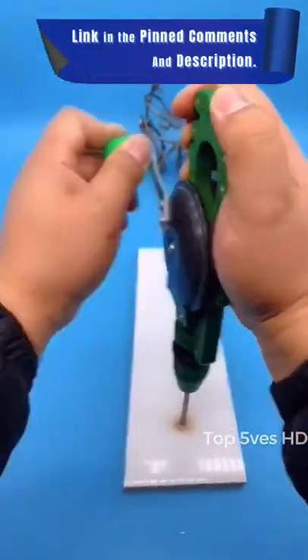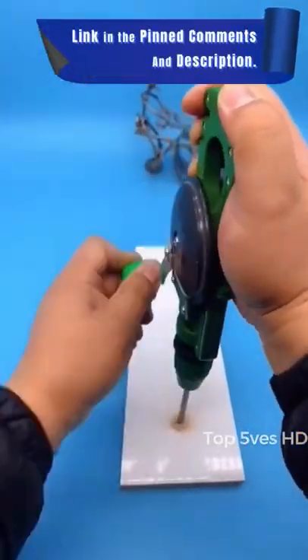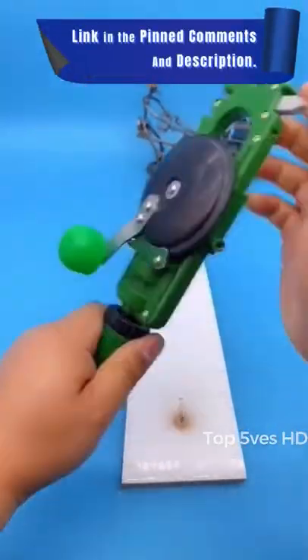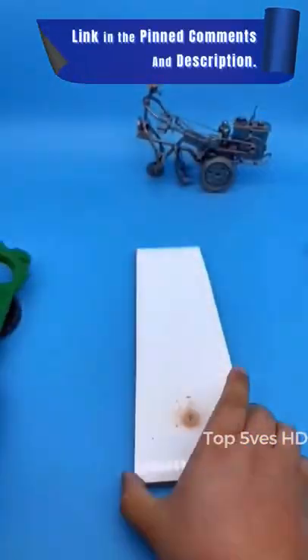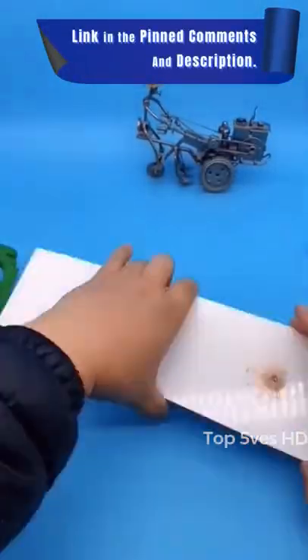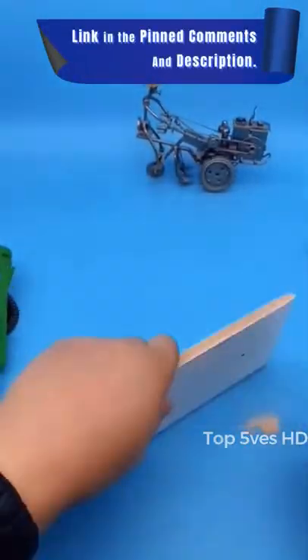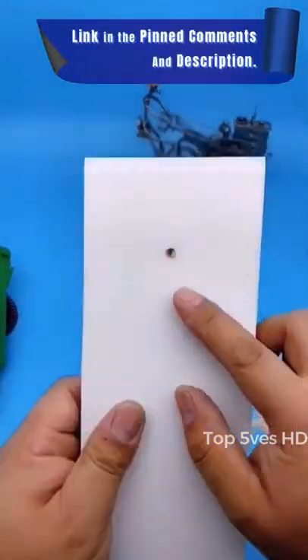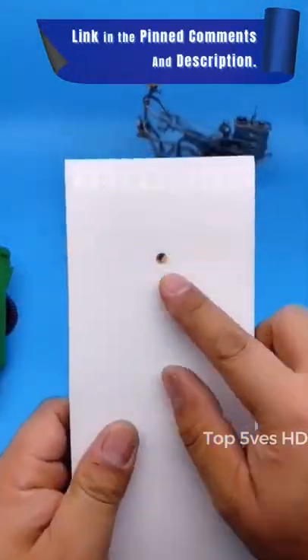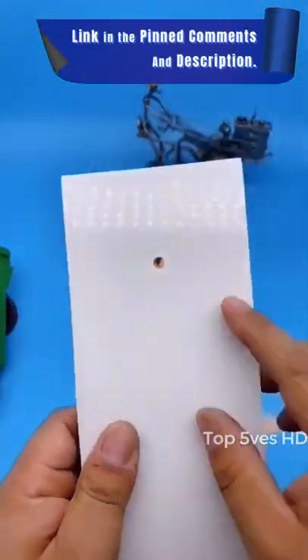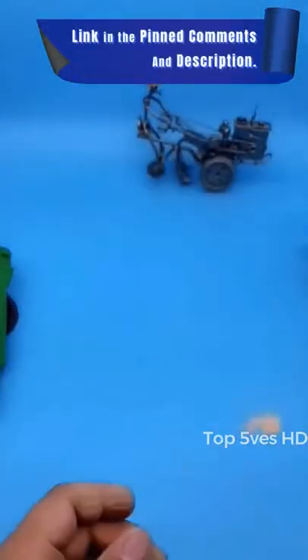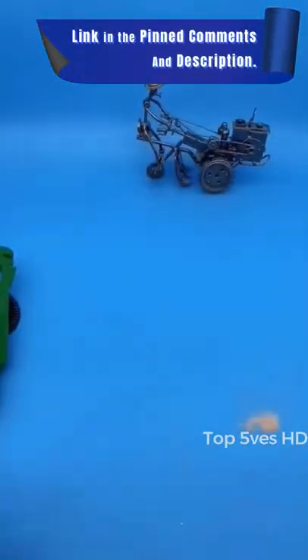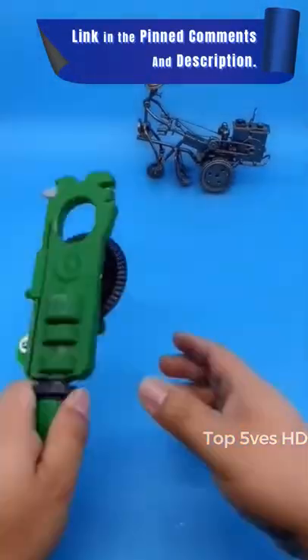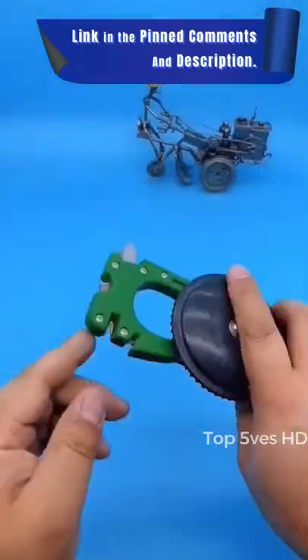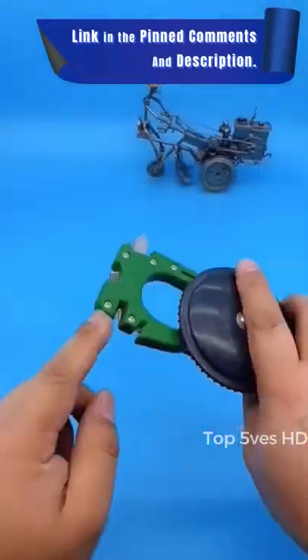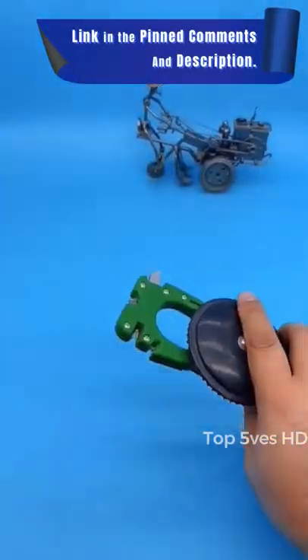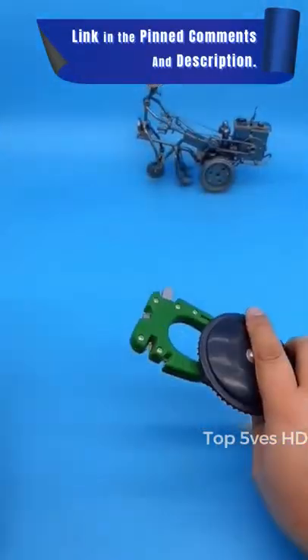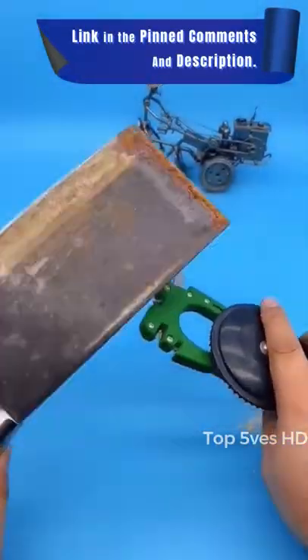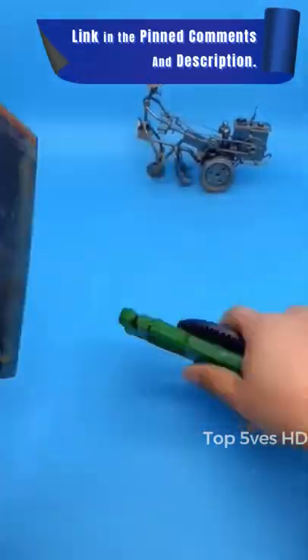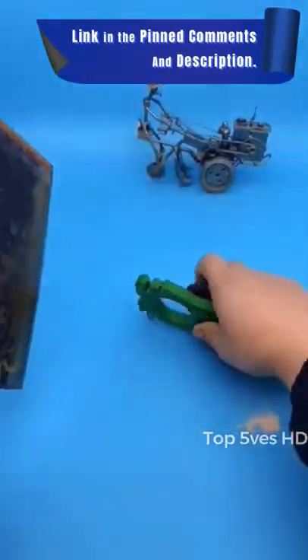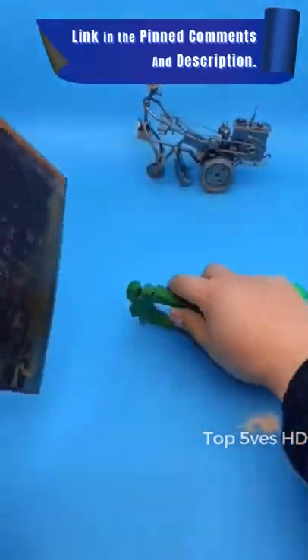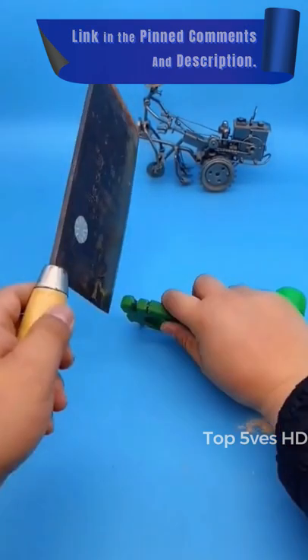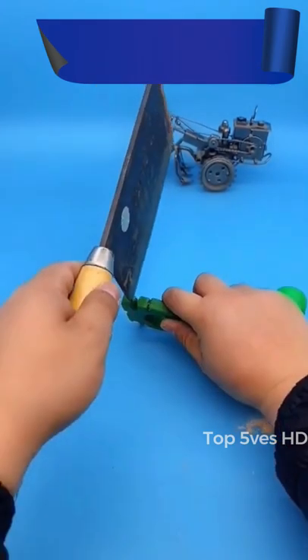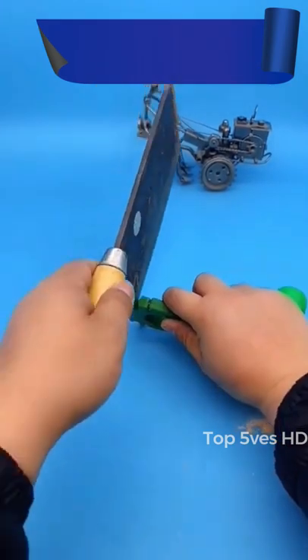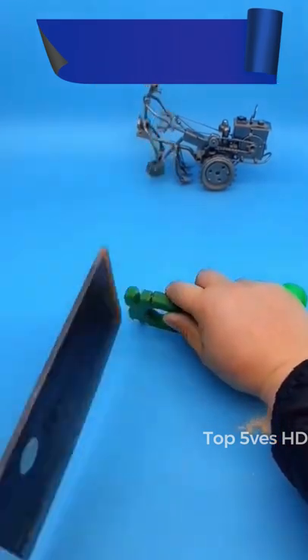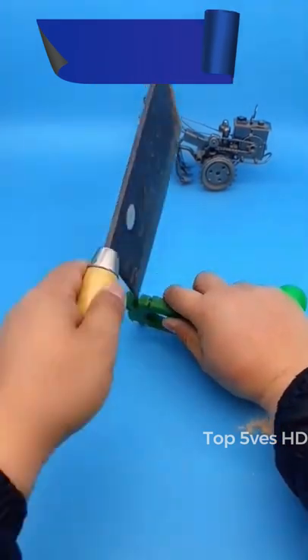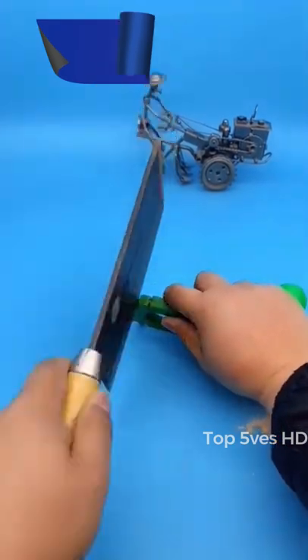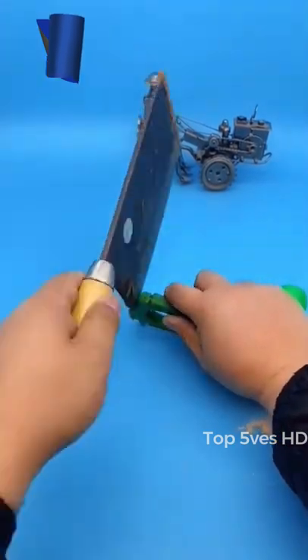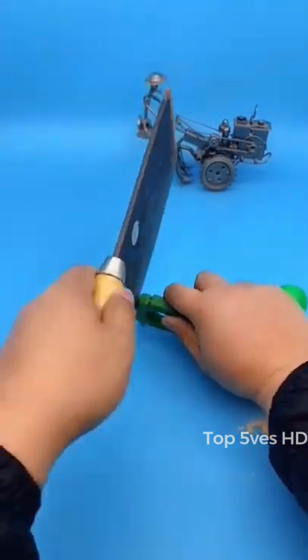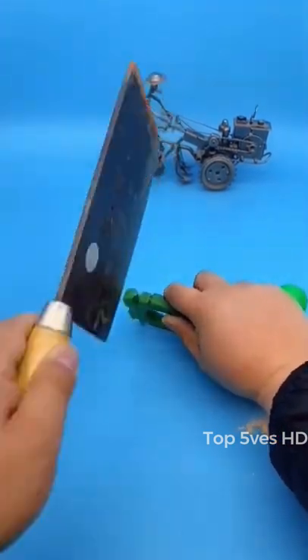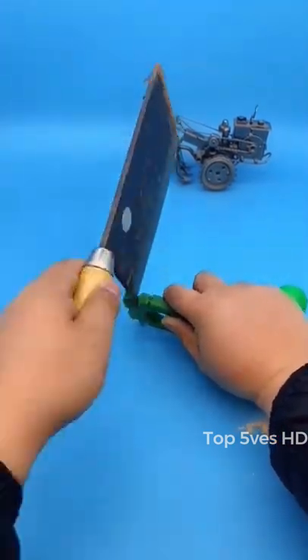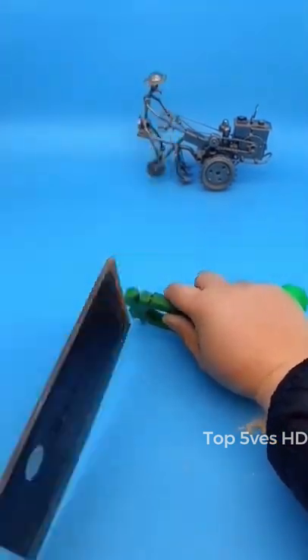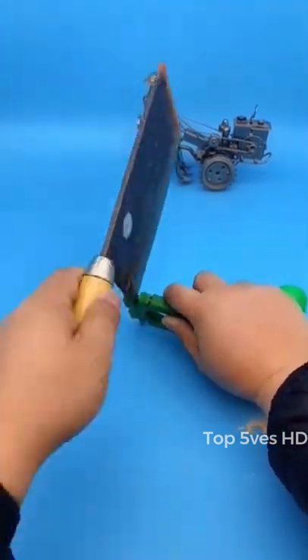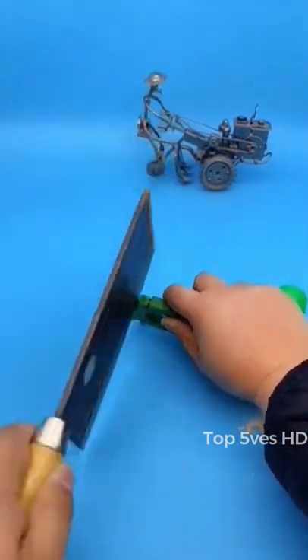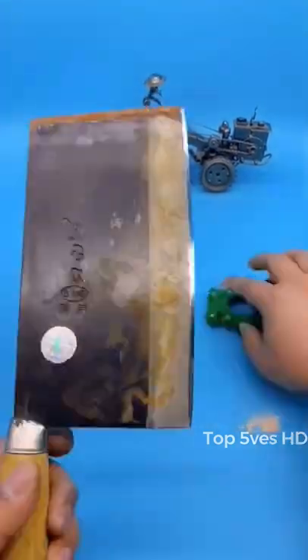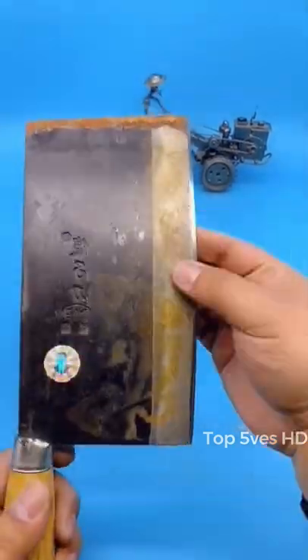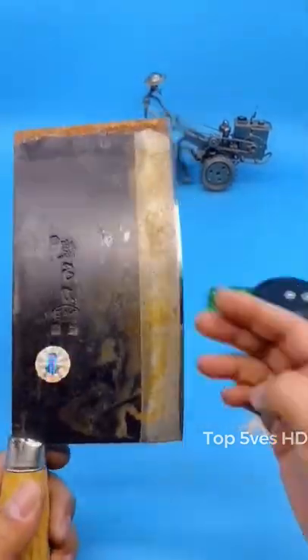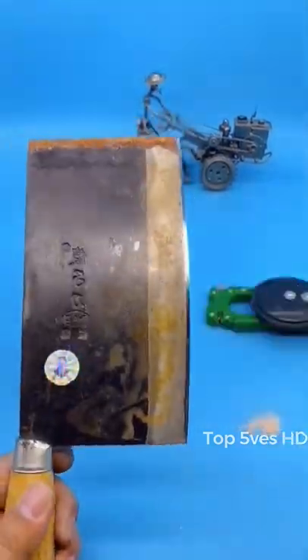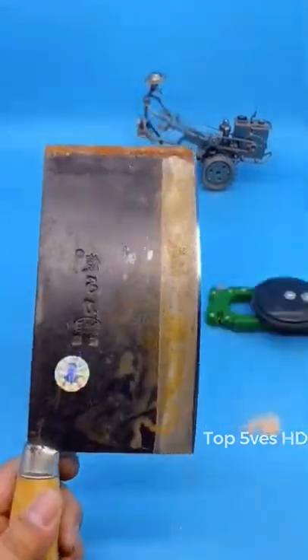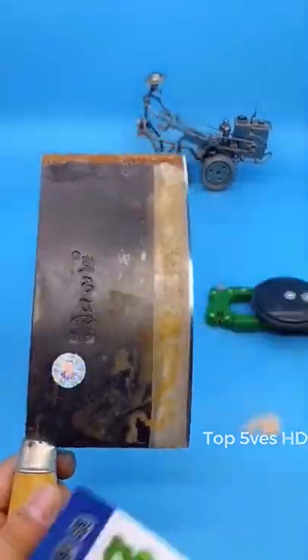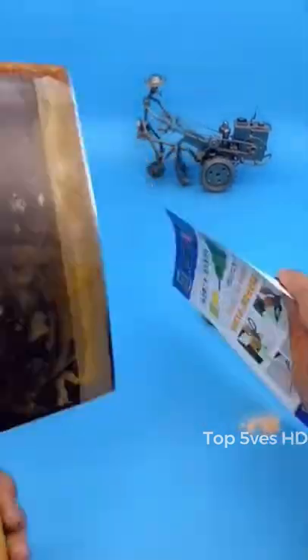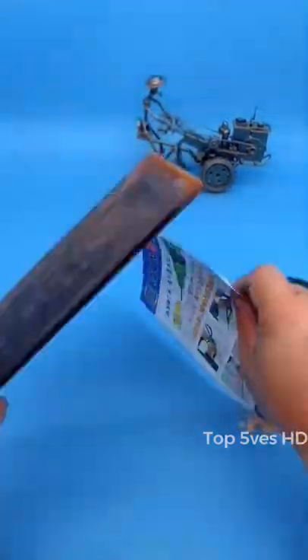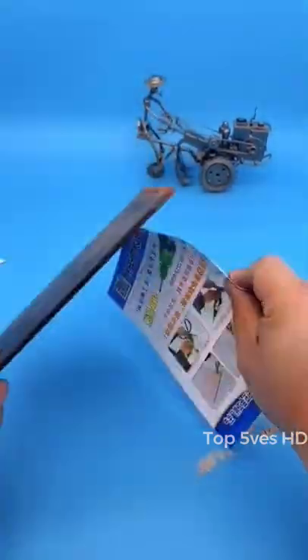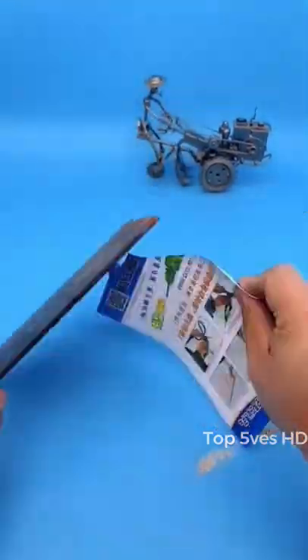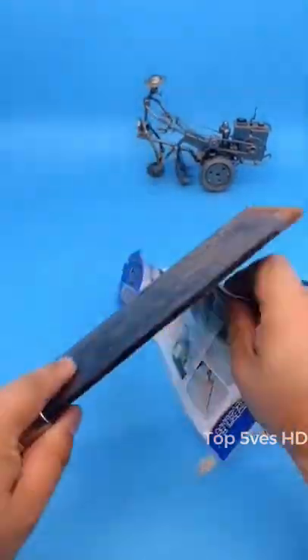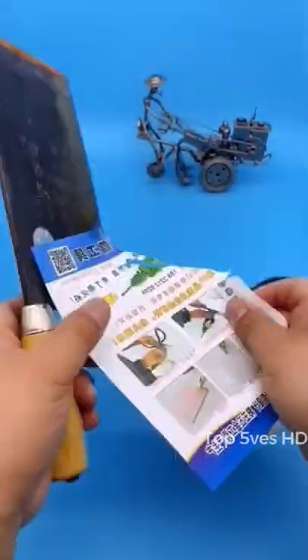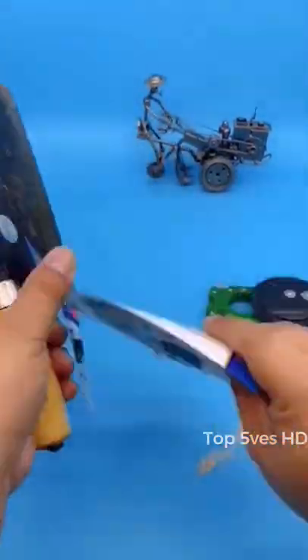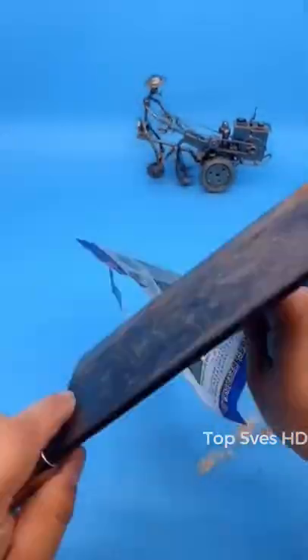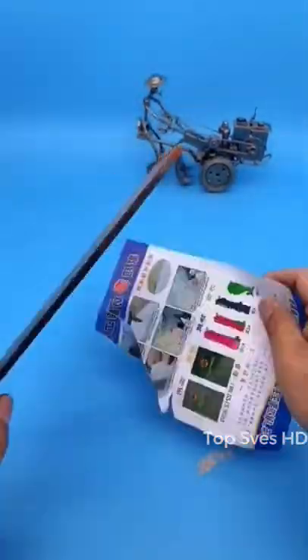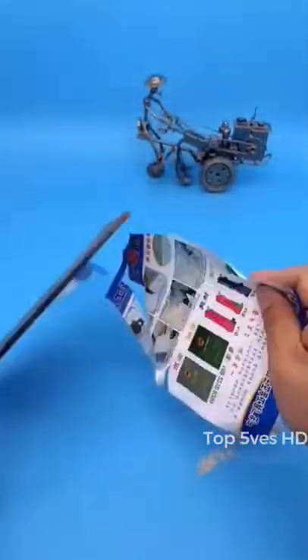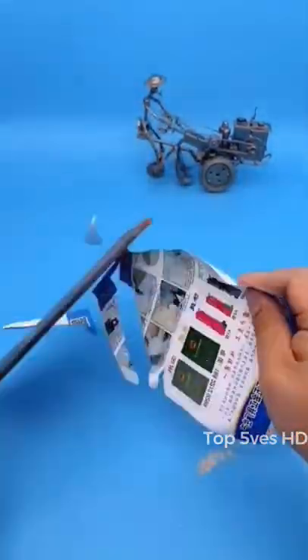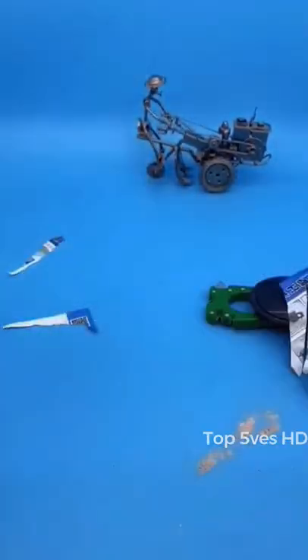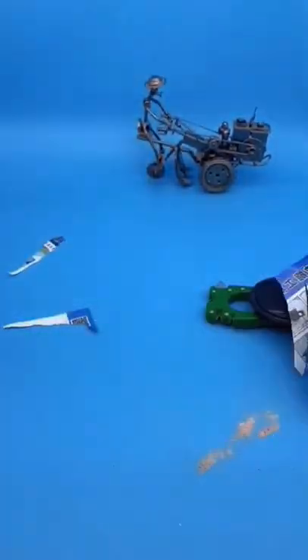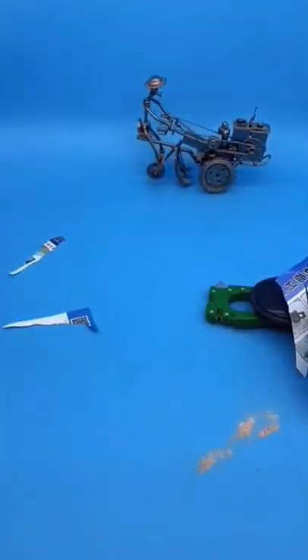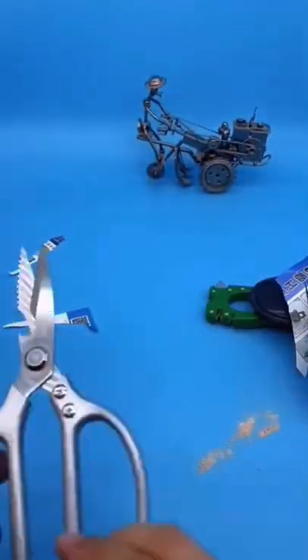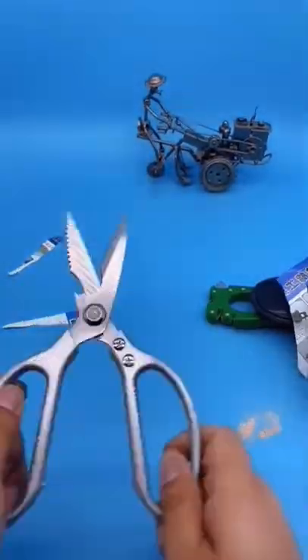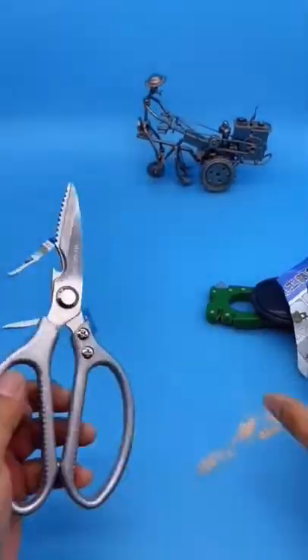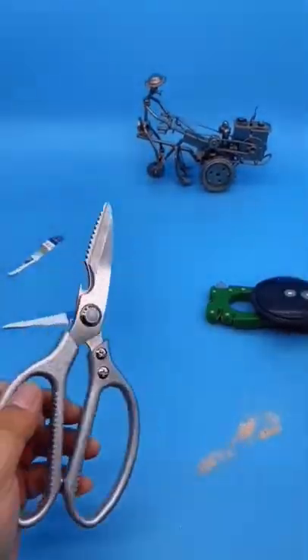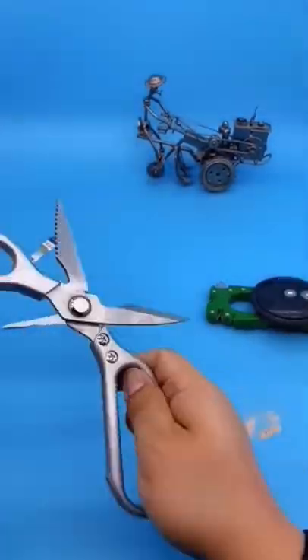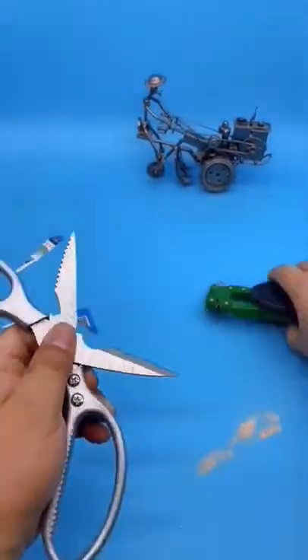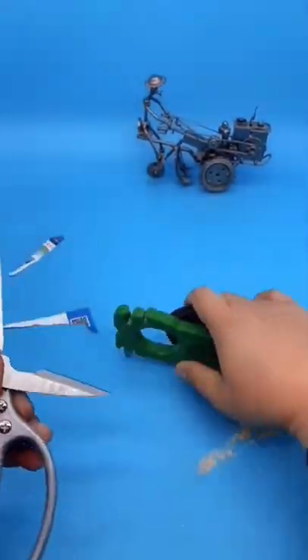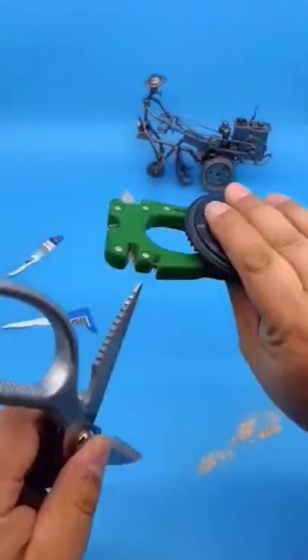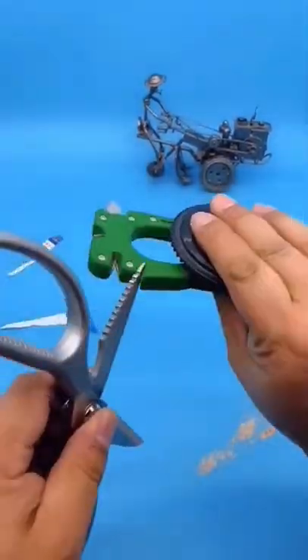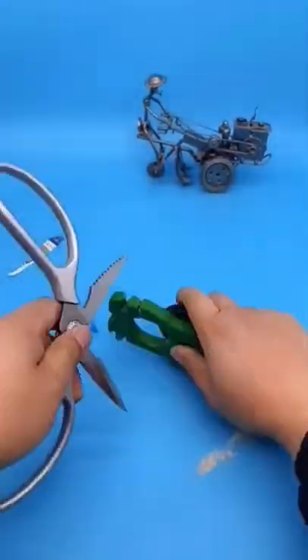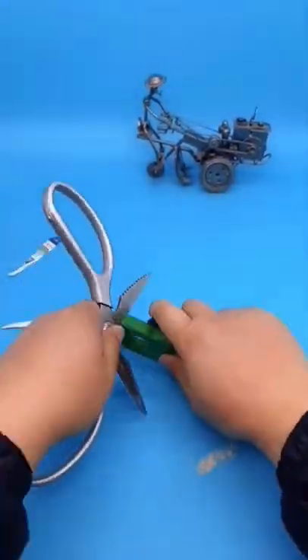The nail gun is made of aluminum alloy, a lightweight, automatic nail-feeding design. No need to manually push, saving effort.